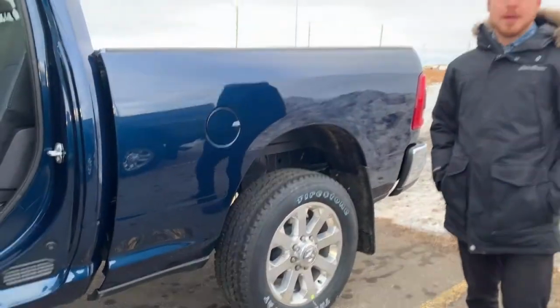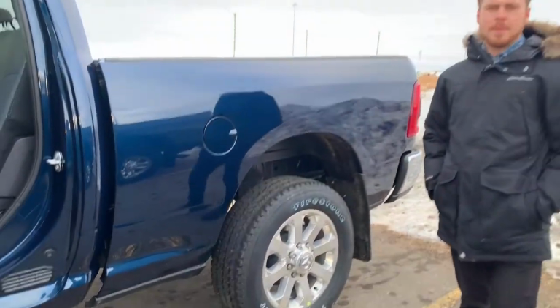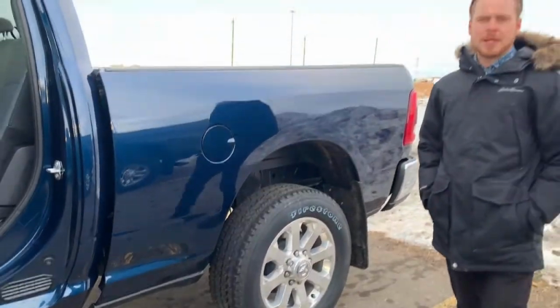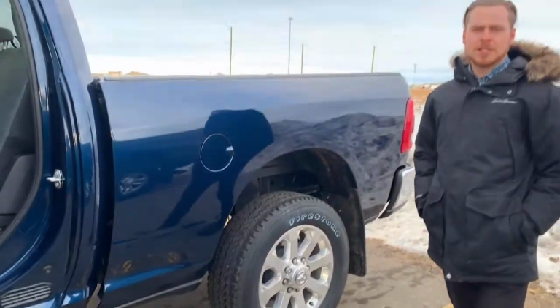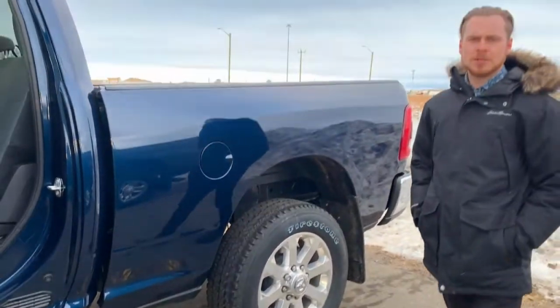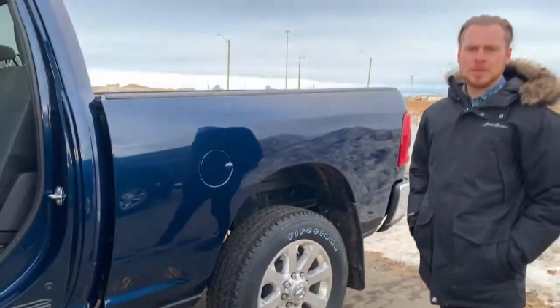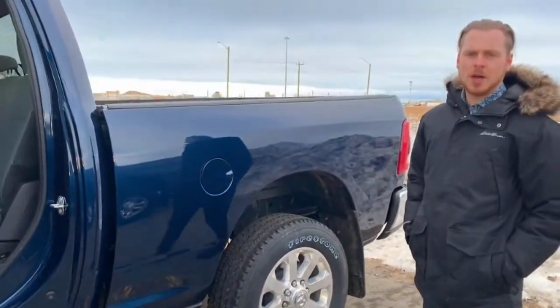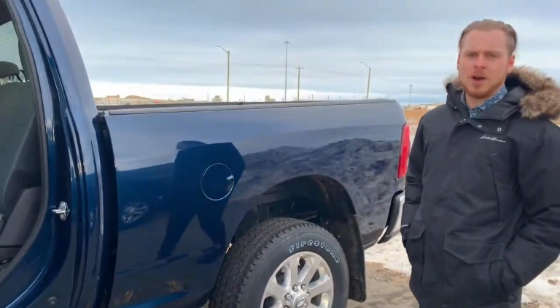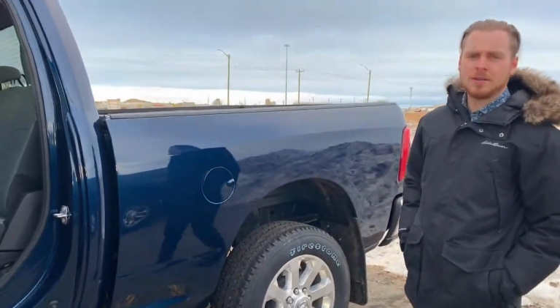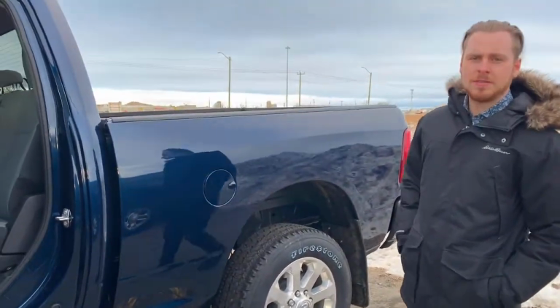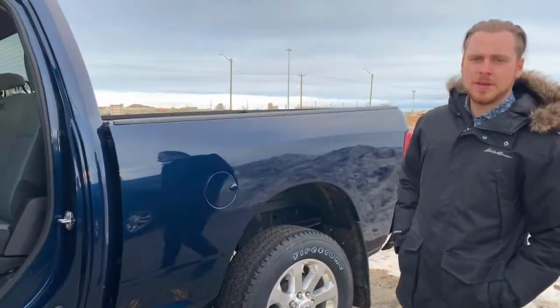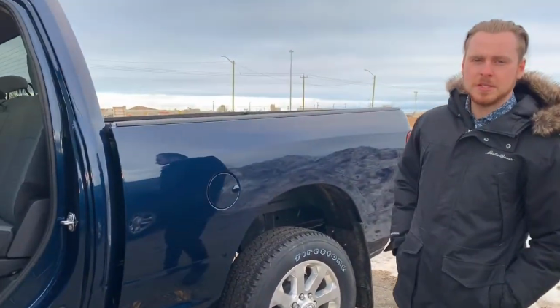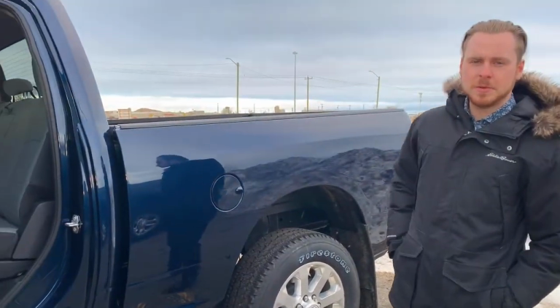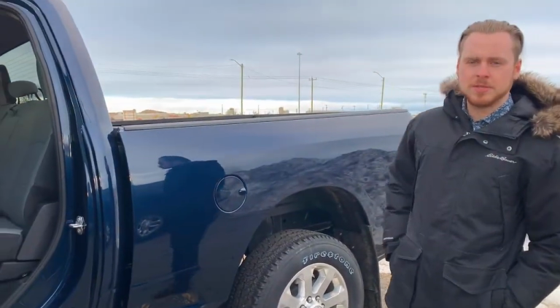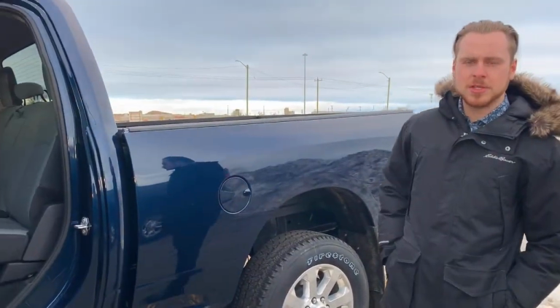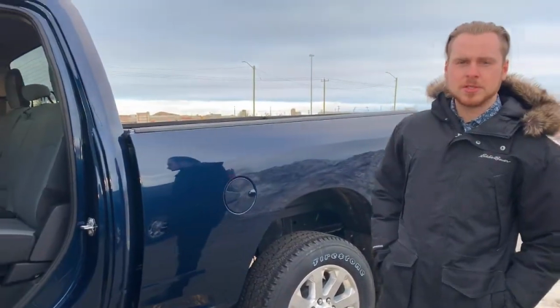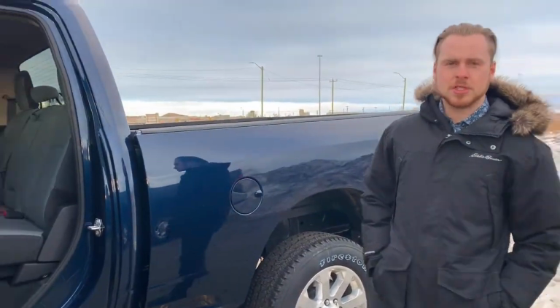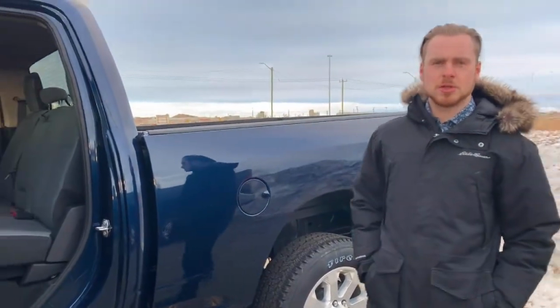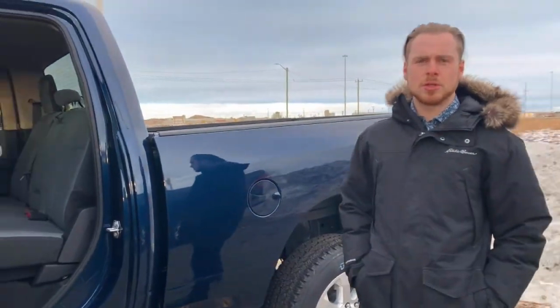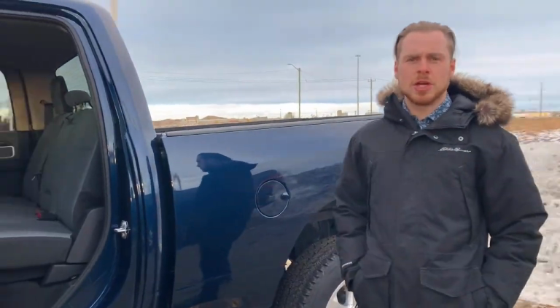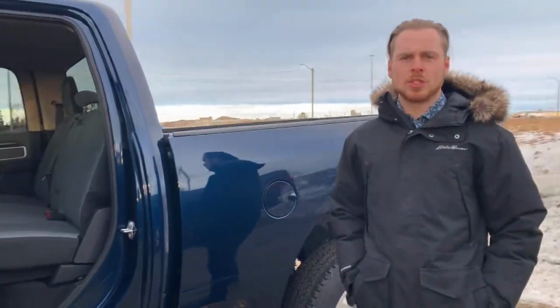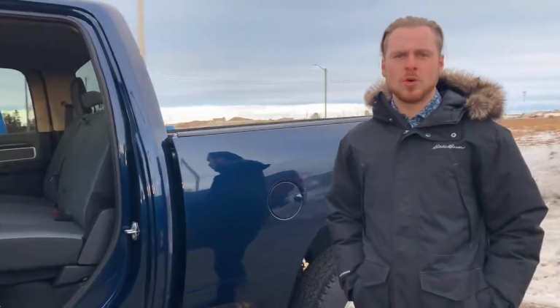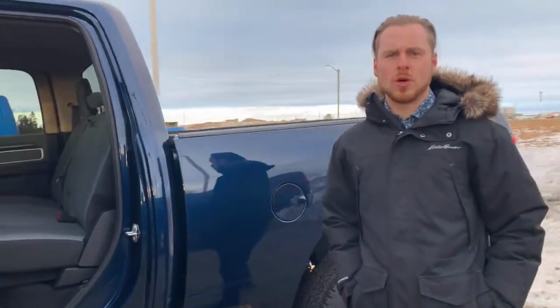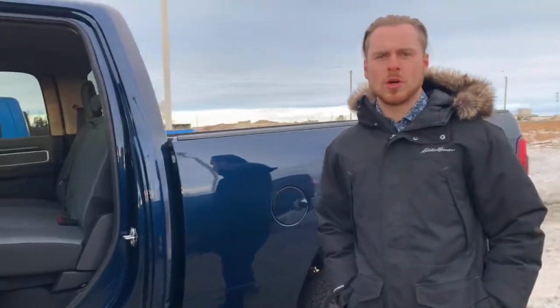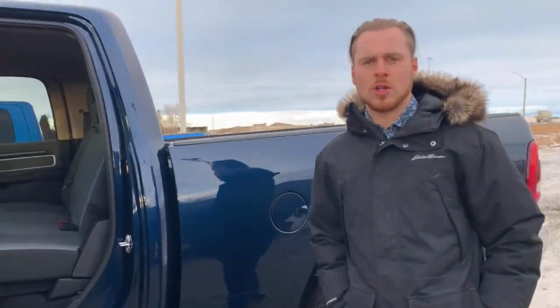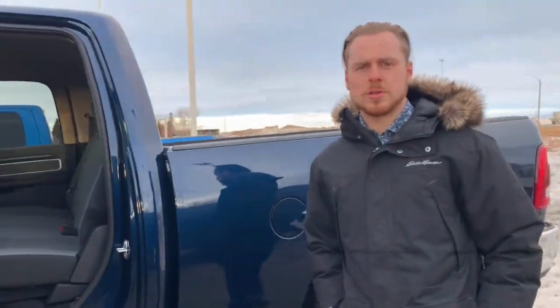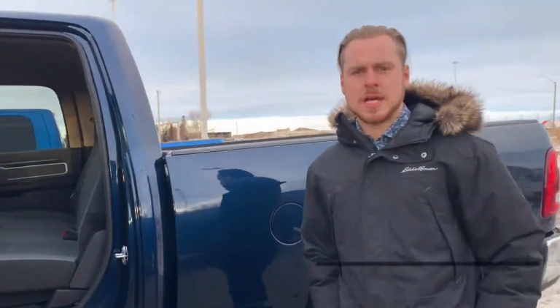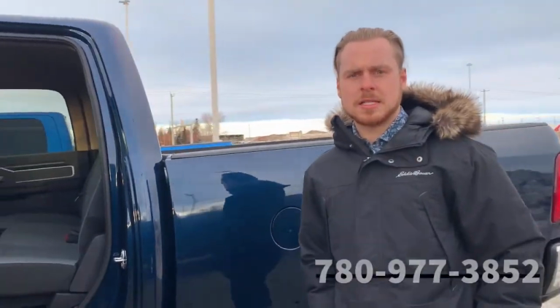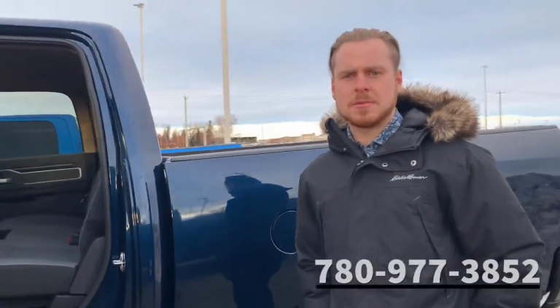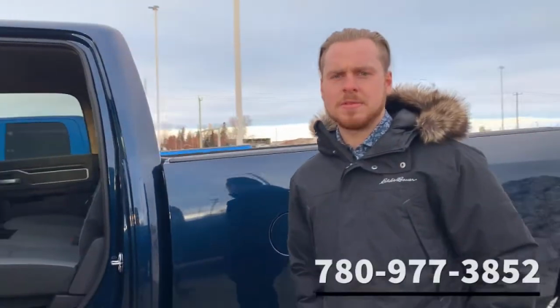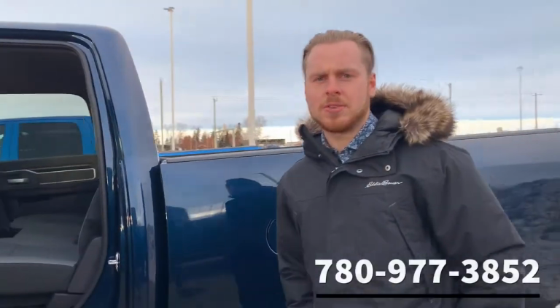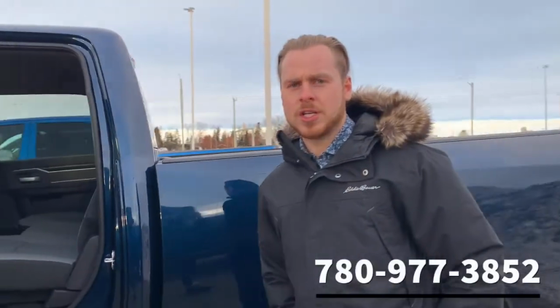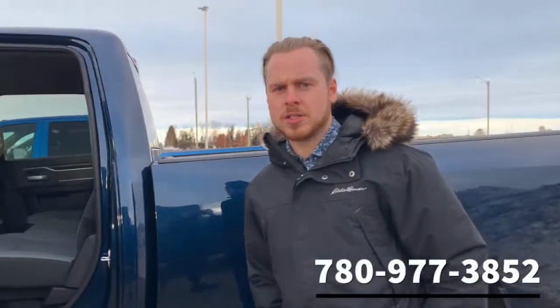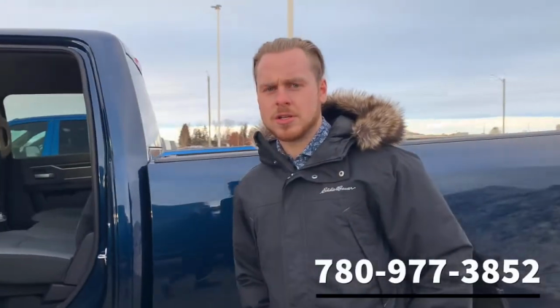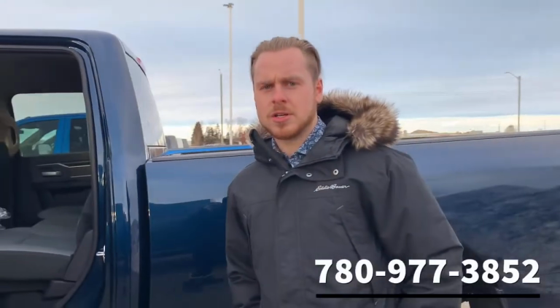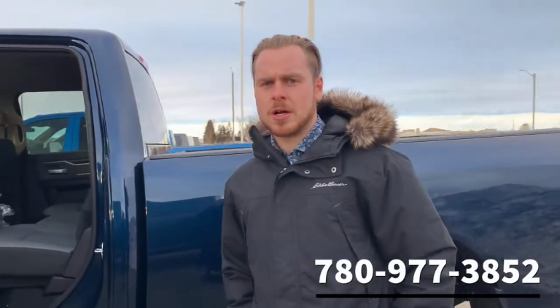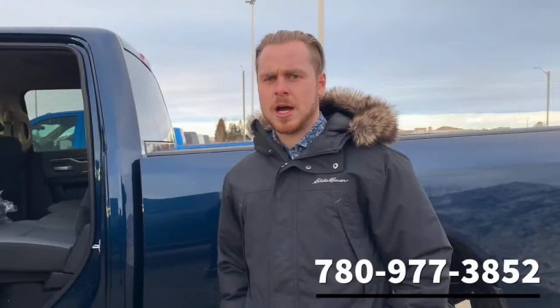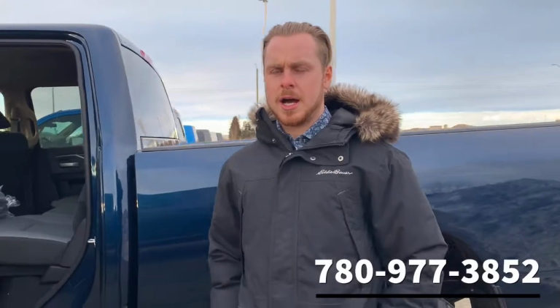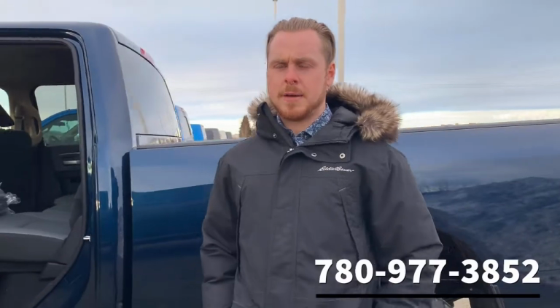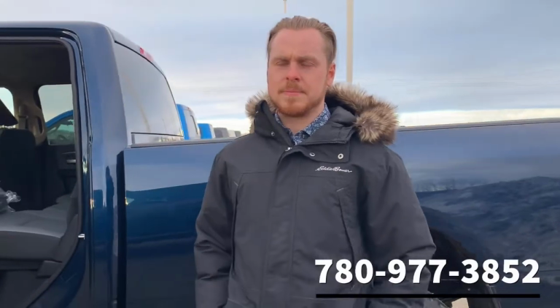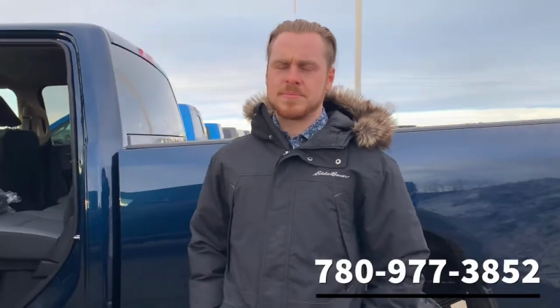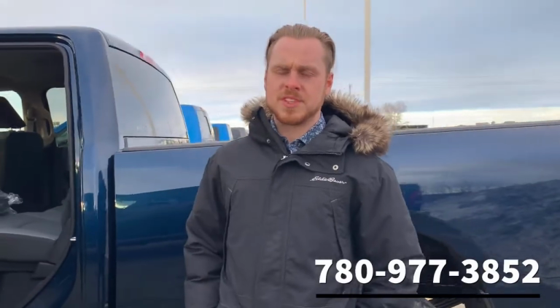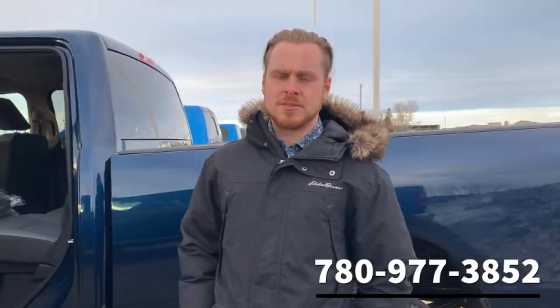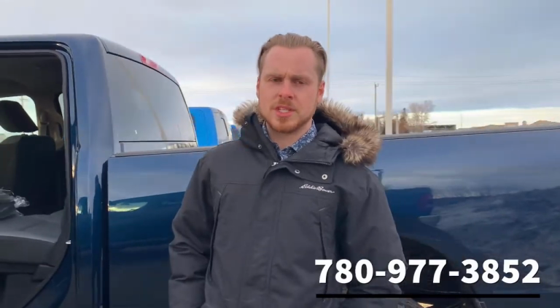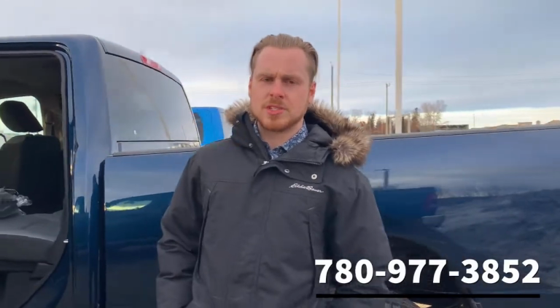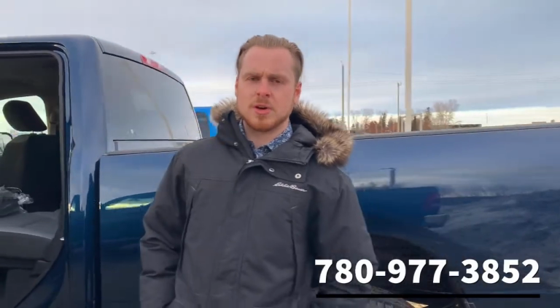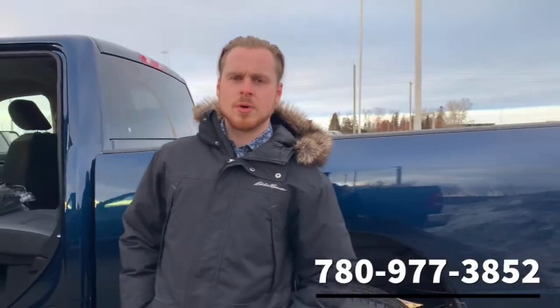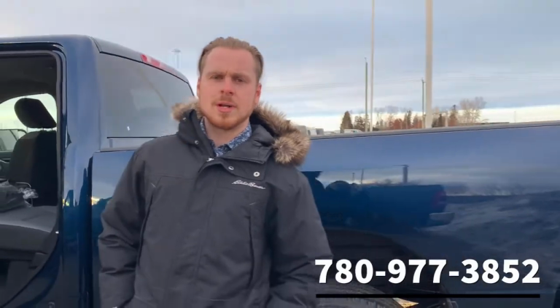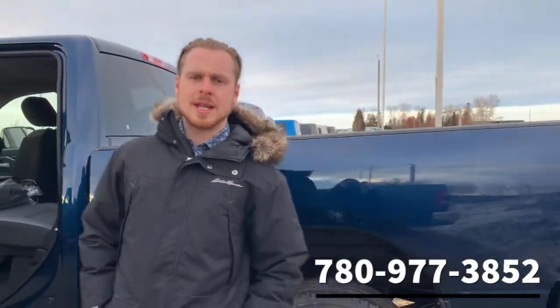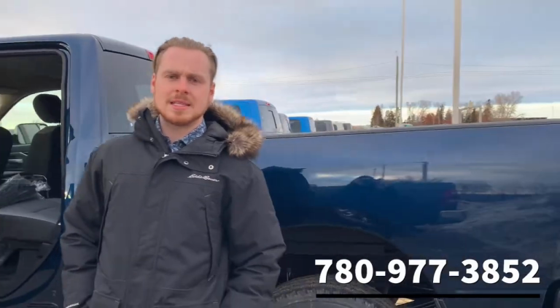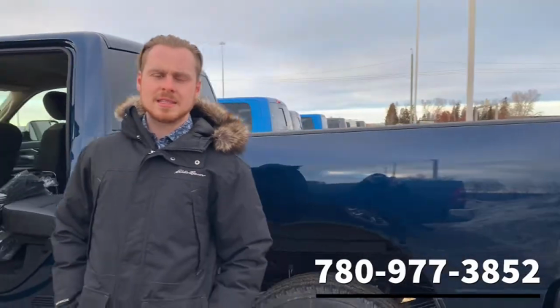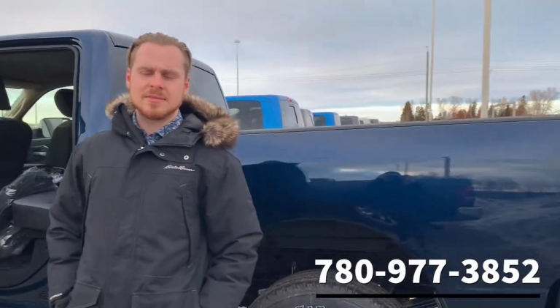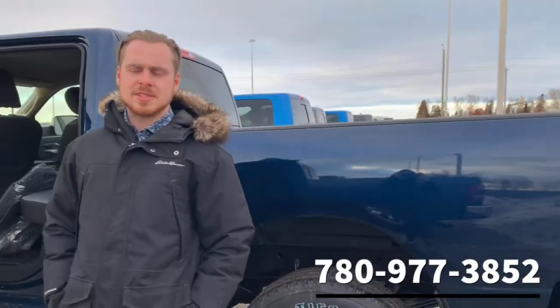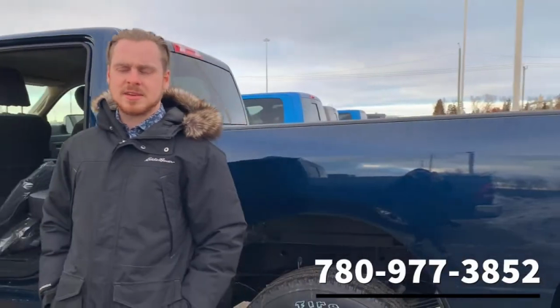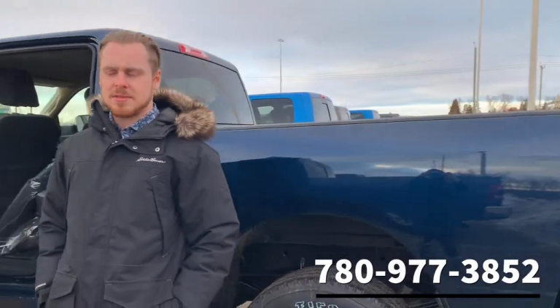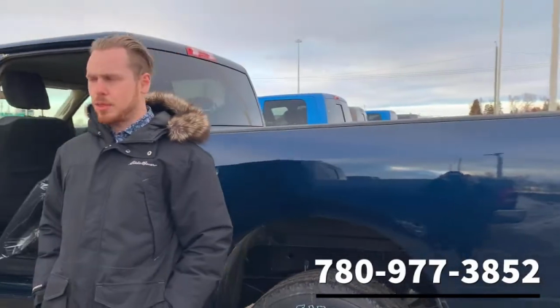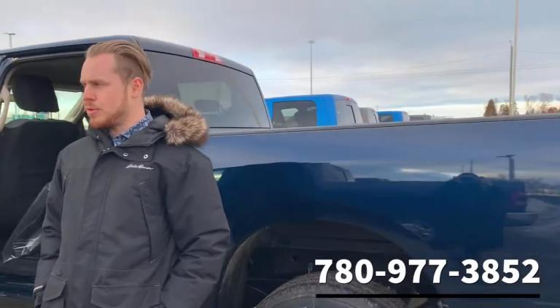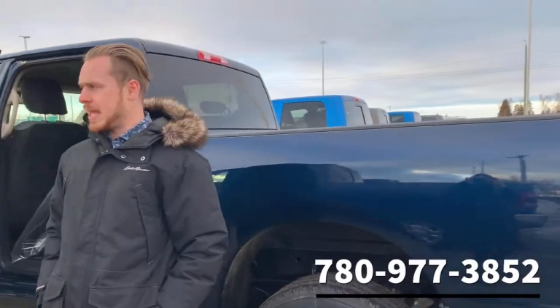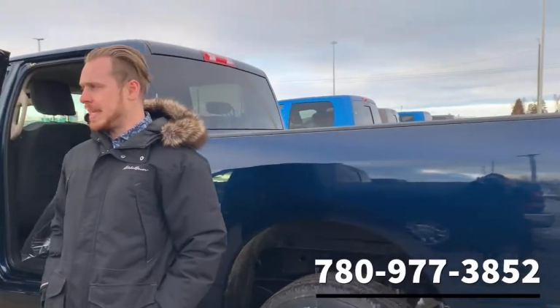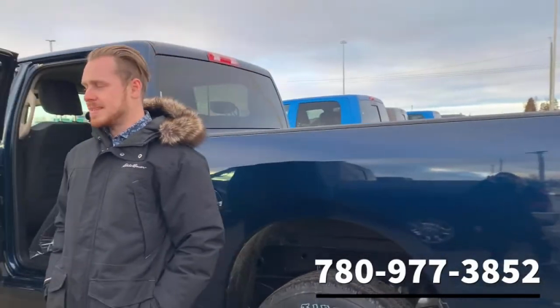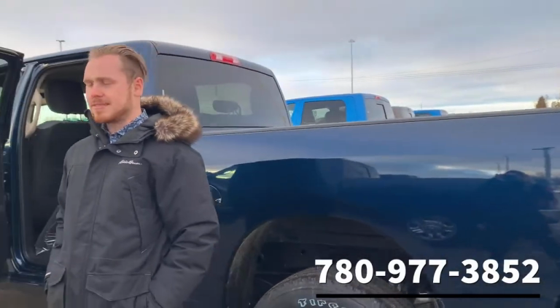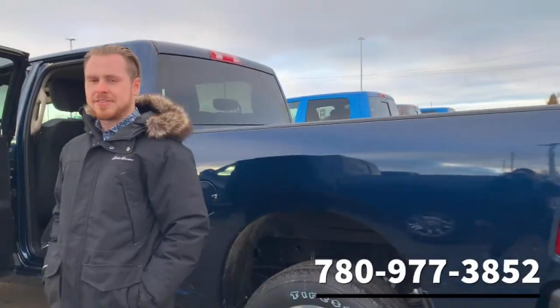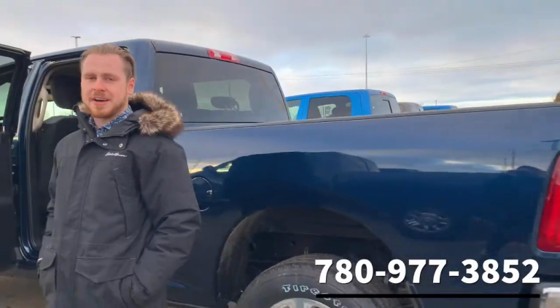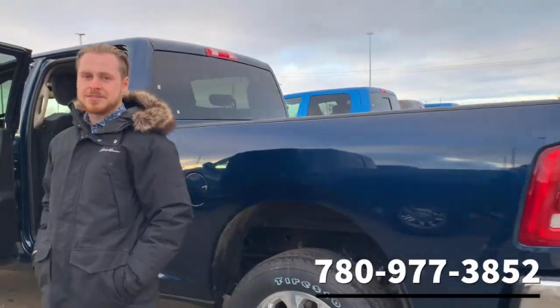Message me on Facebook — Fraser, Shura Dodge — or call or text Fraser at 780-977-3852.